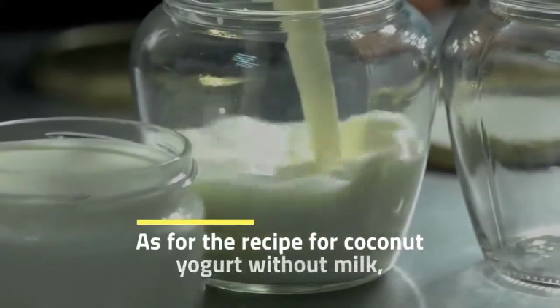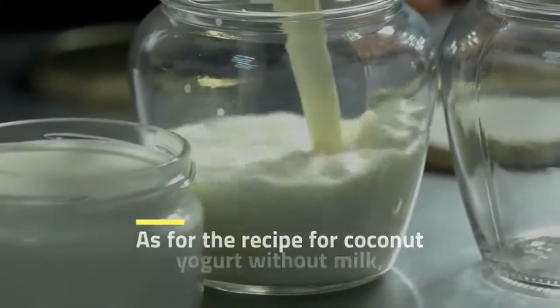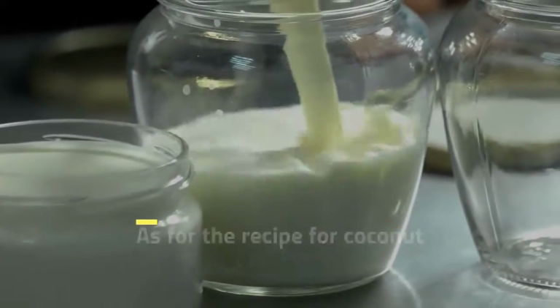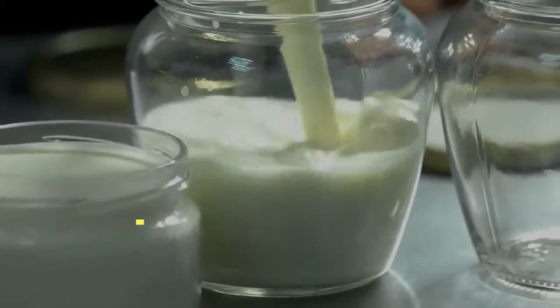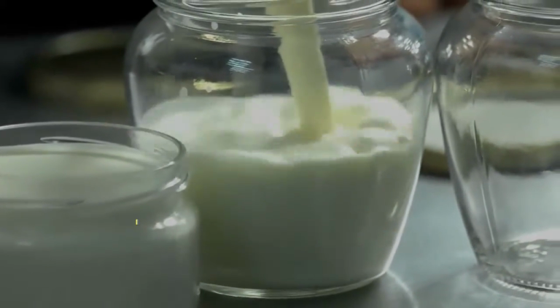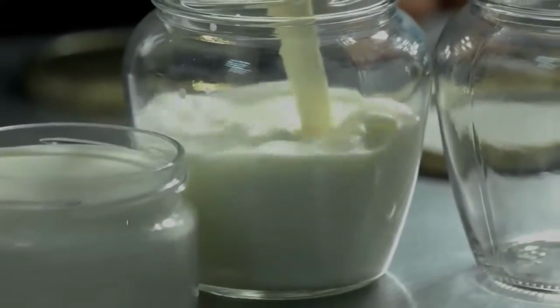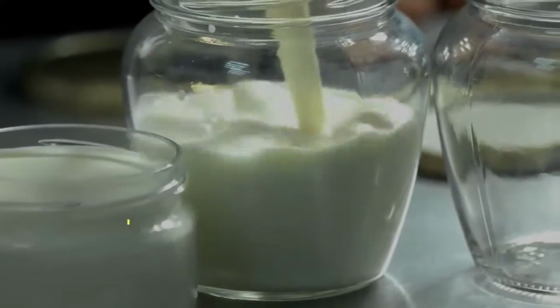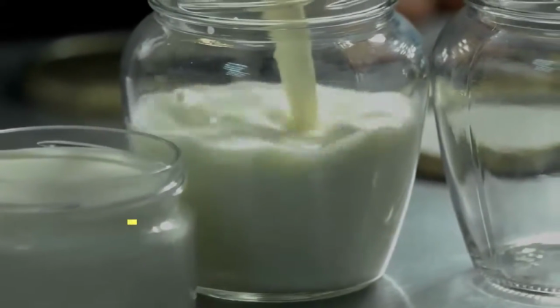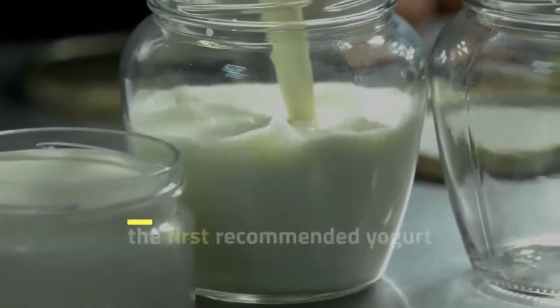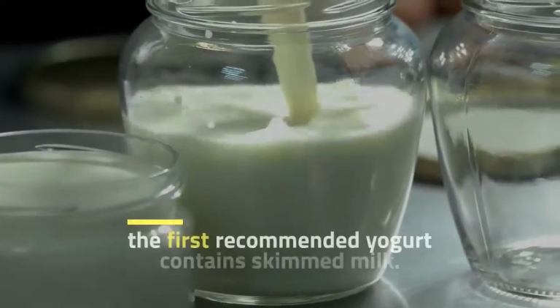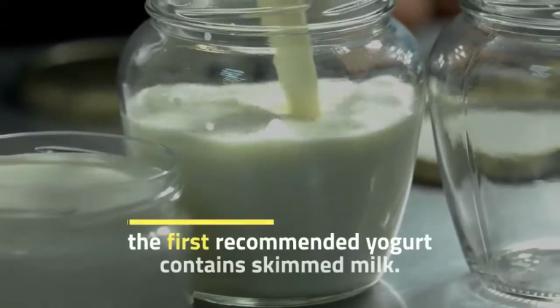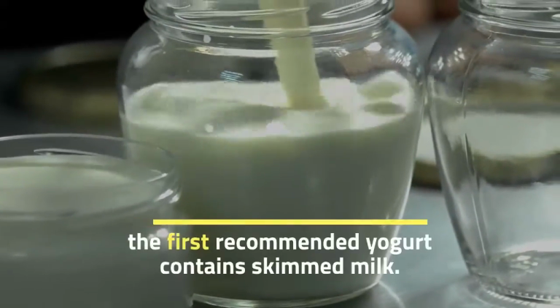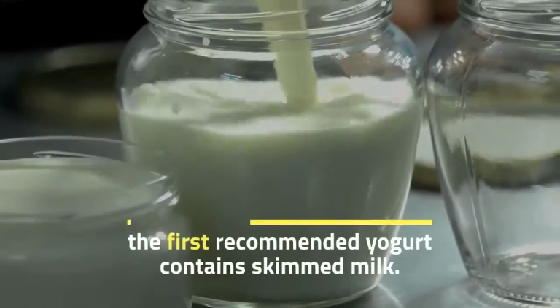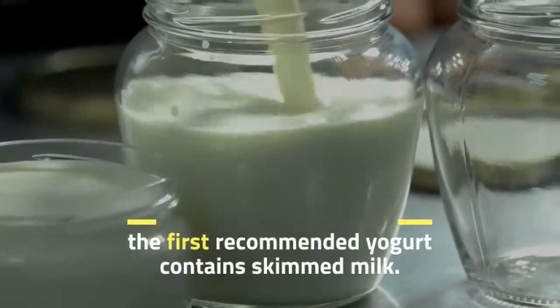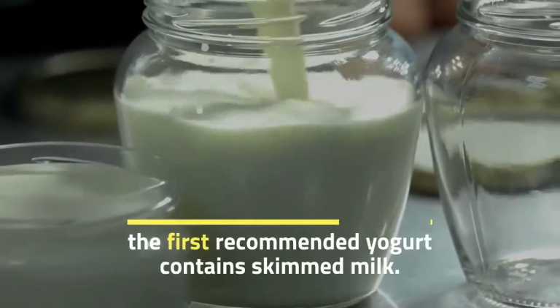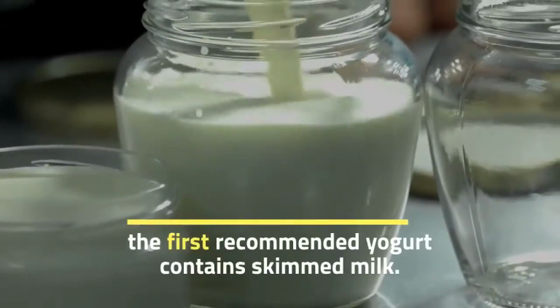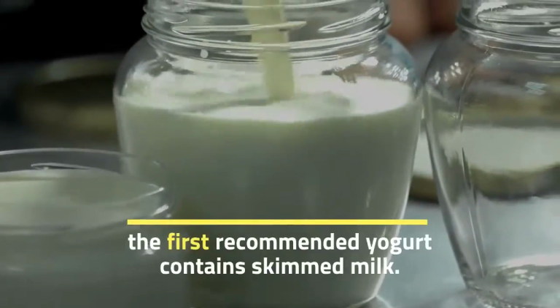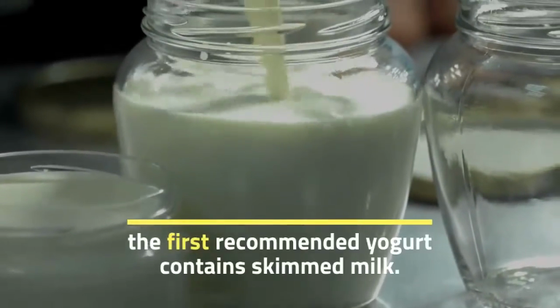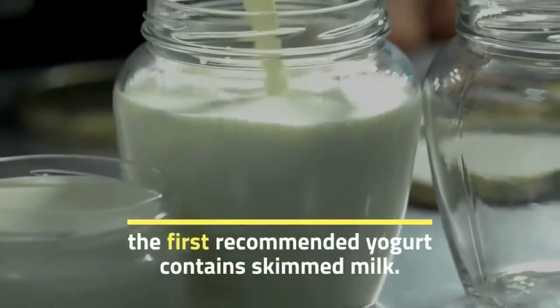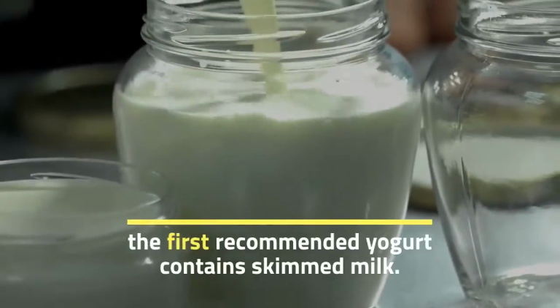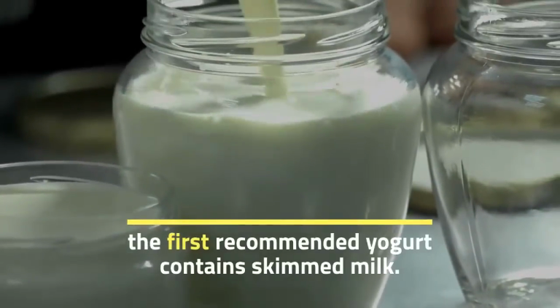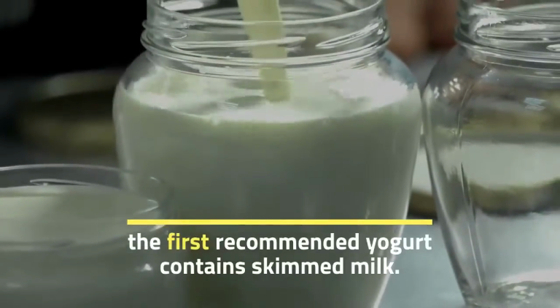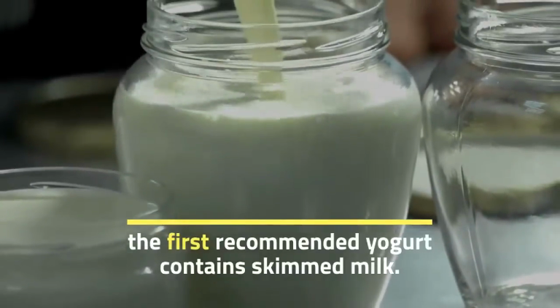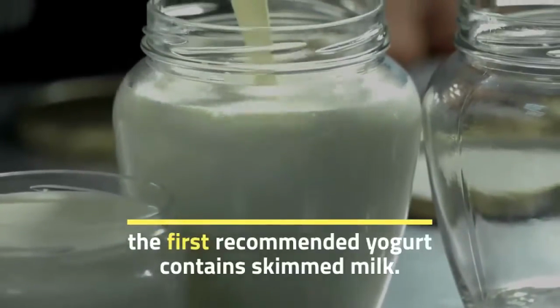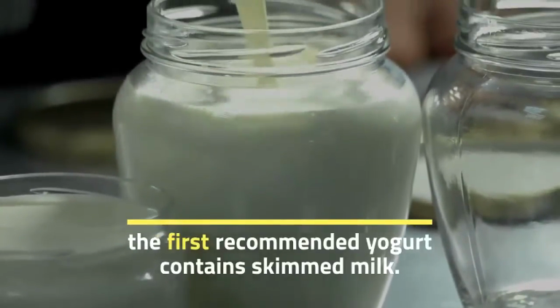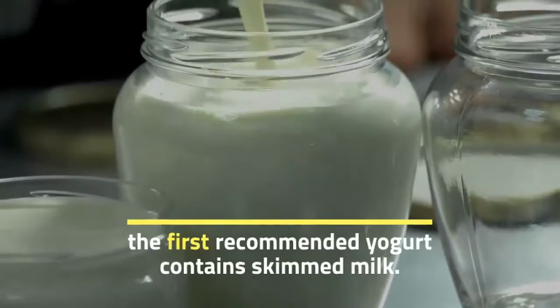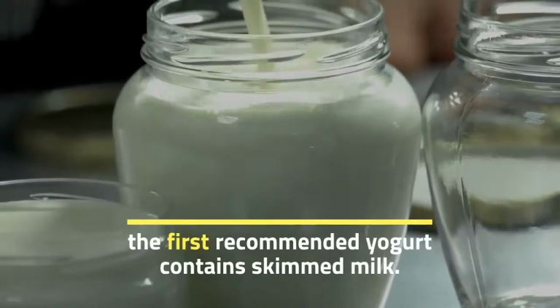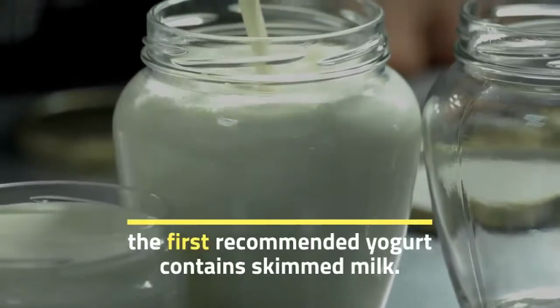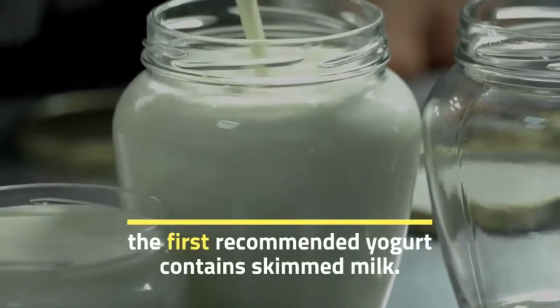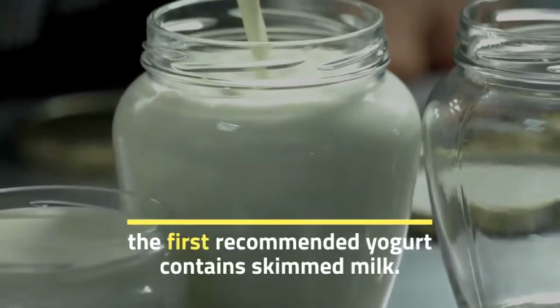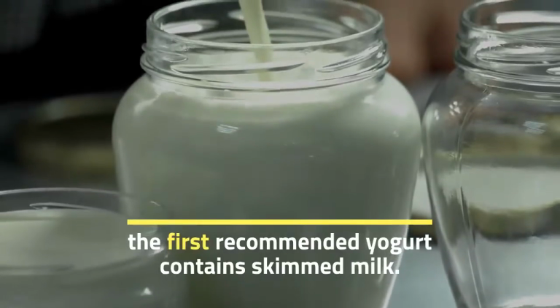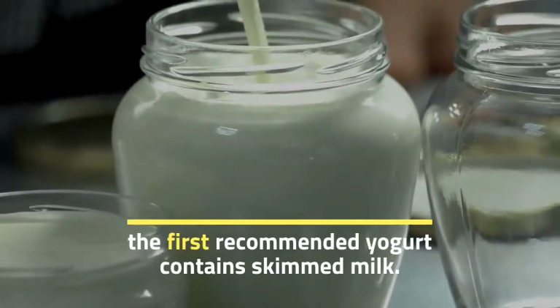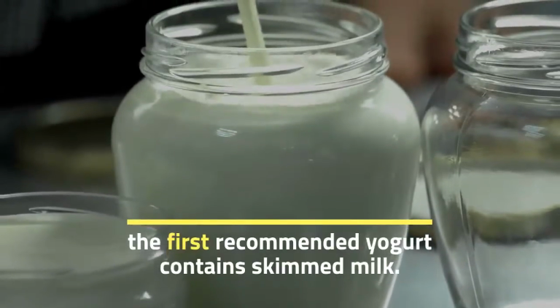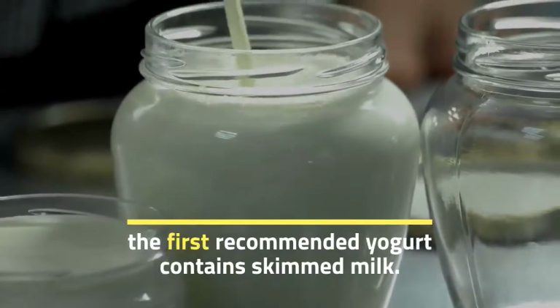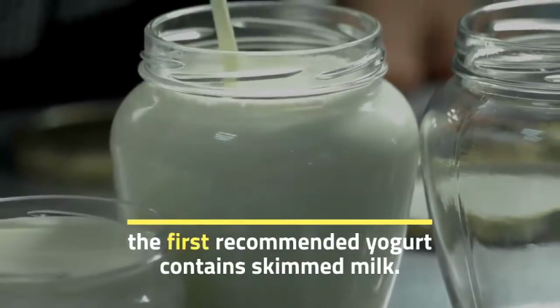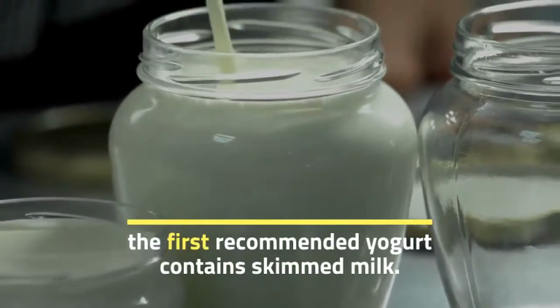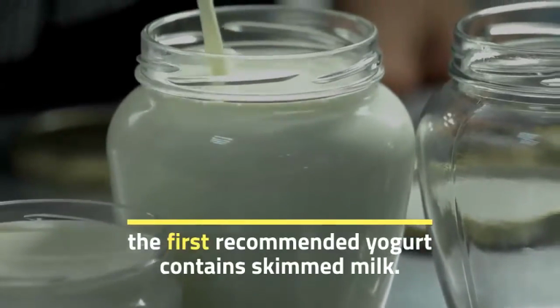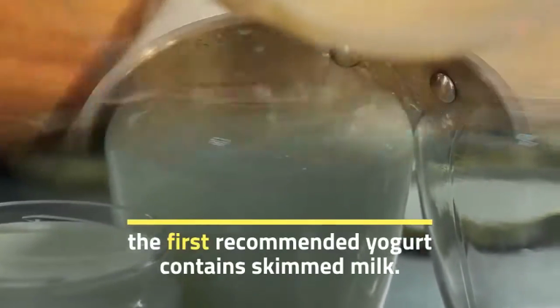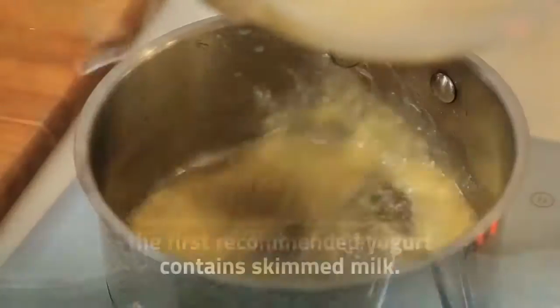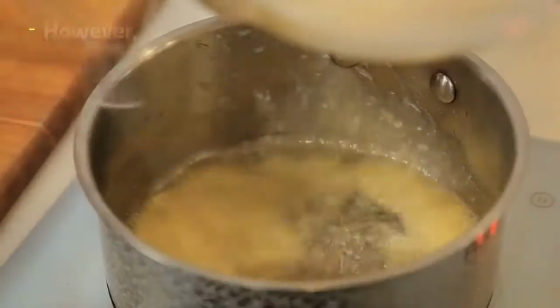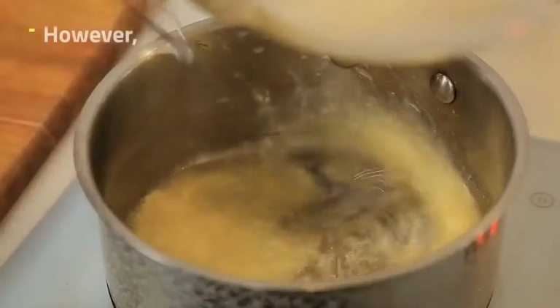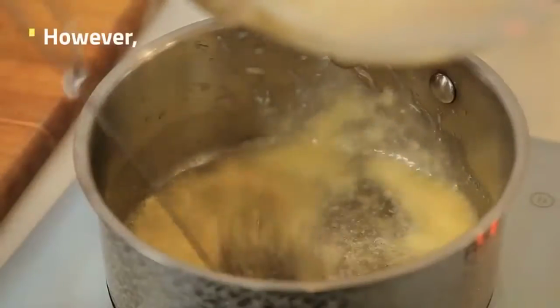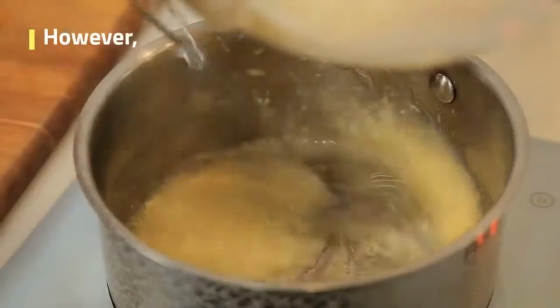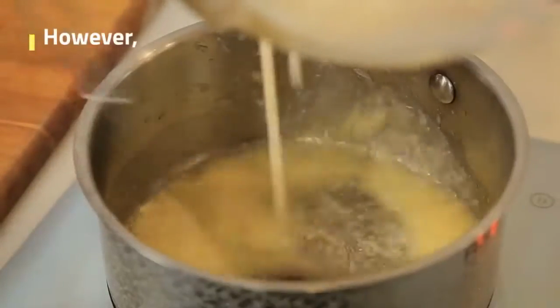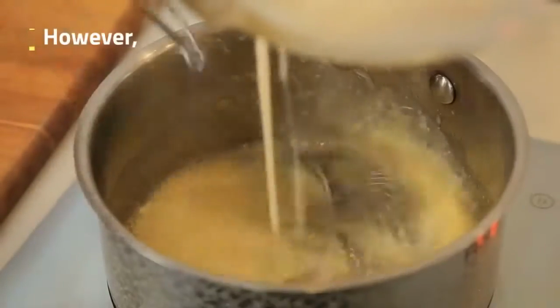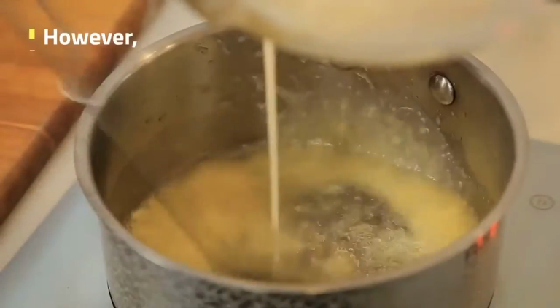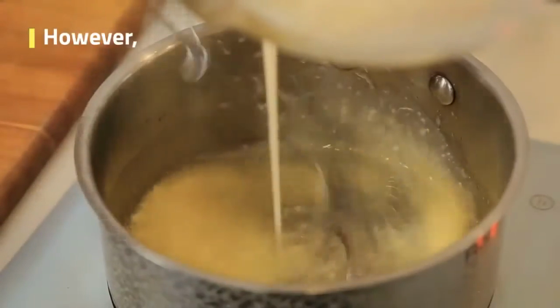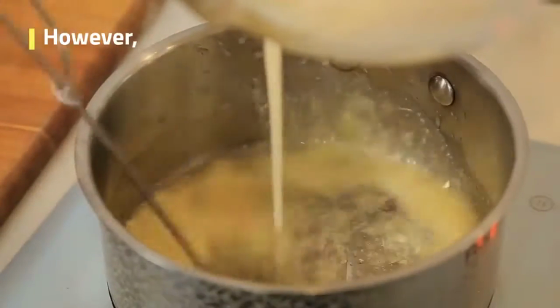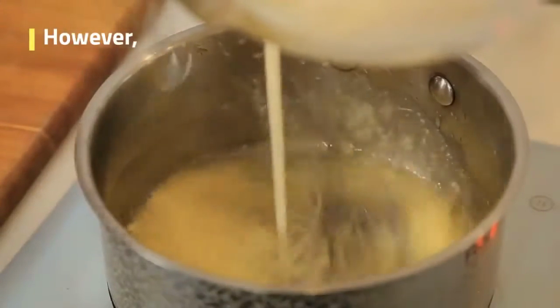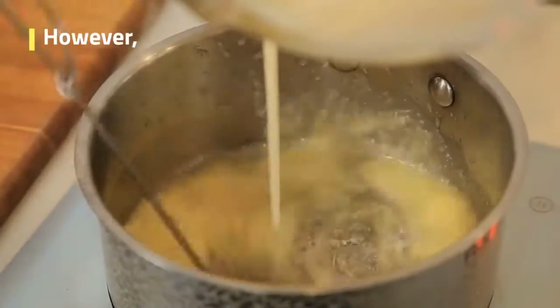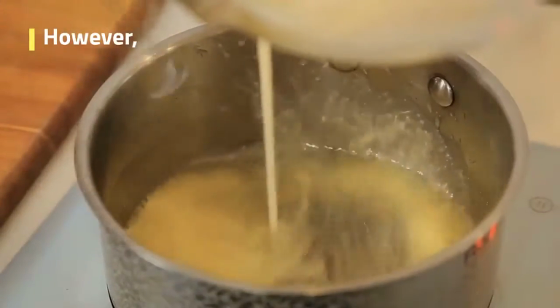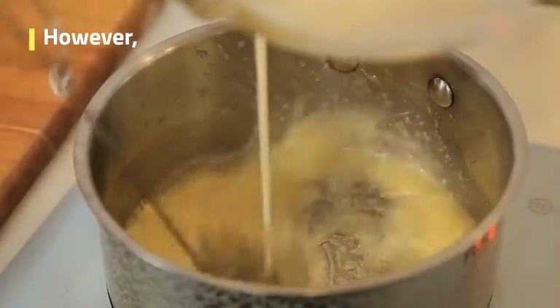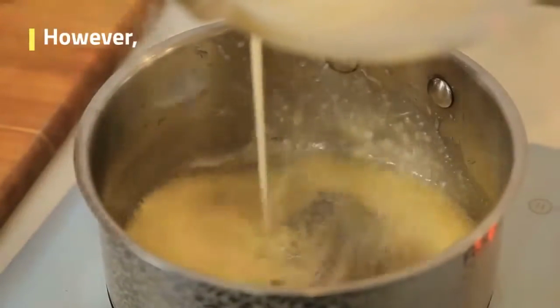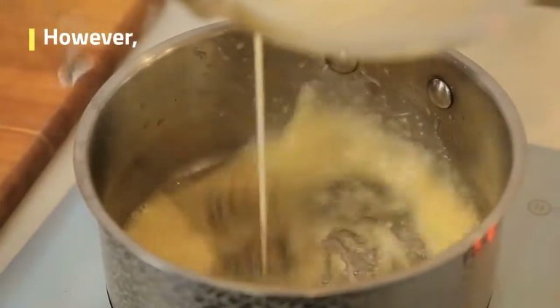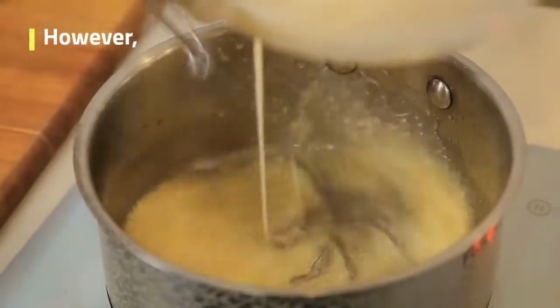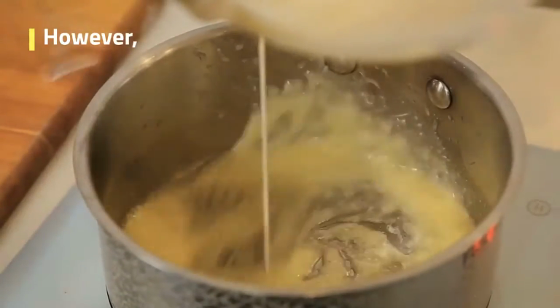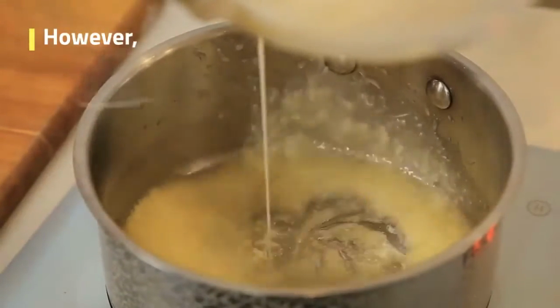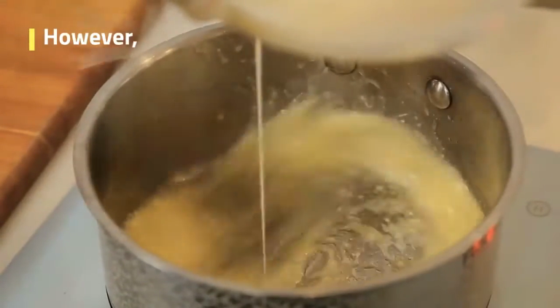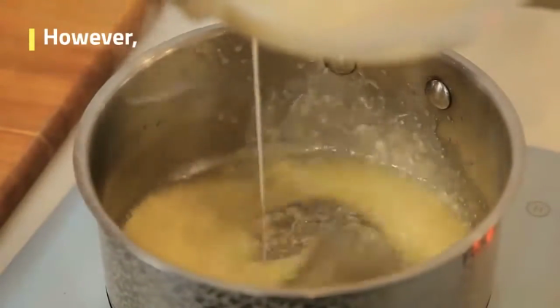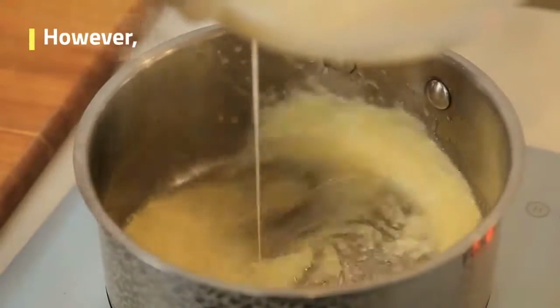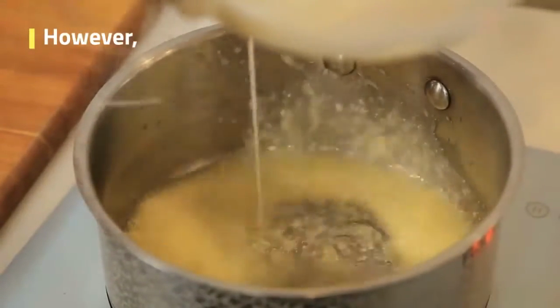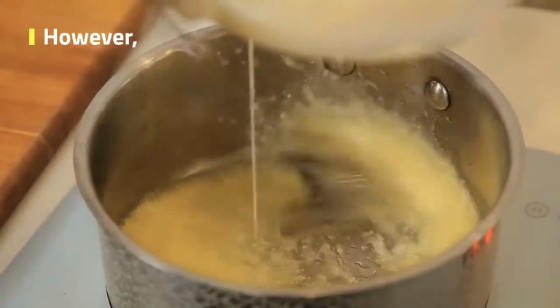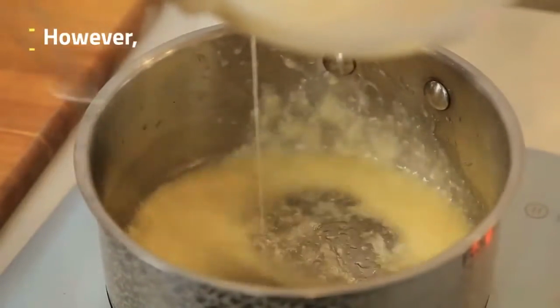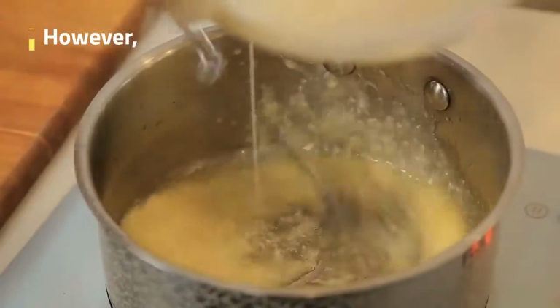As for the recipe for coconut yogurt without milk, note that the first recommended yogurt contains skimmed milk.